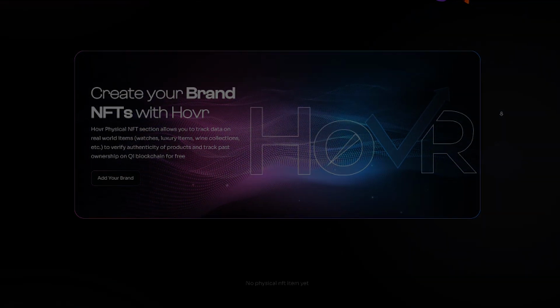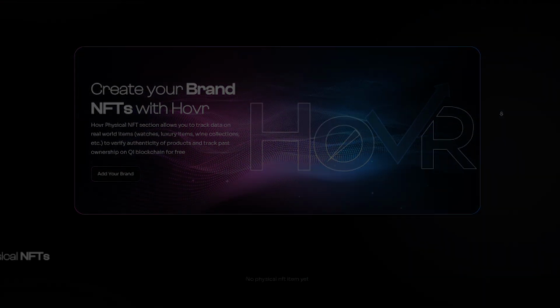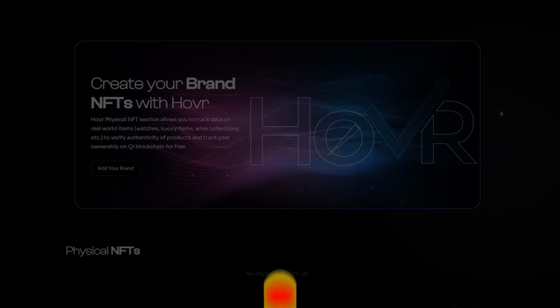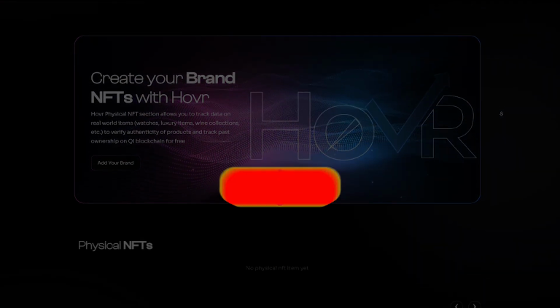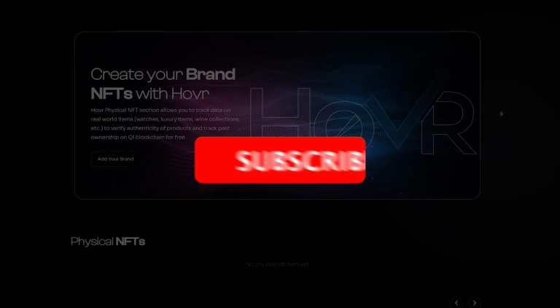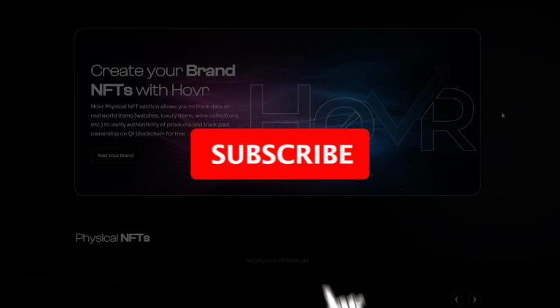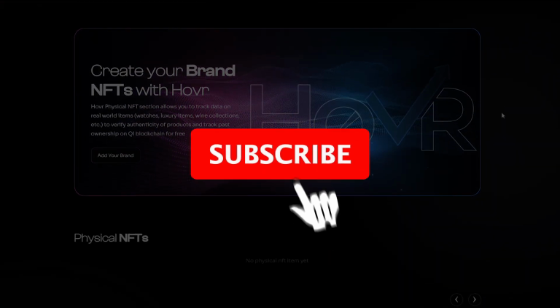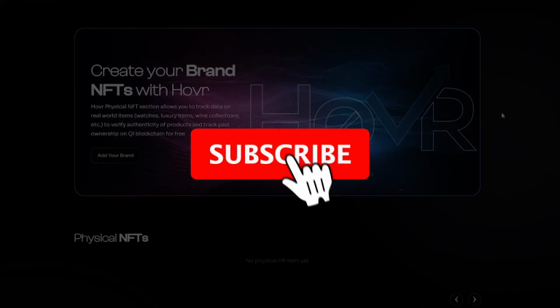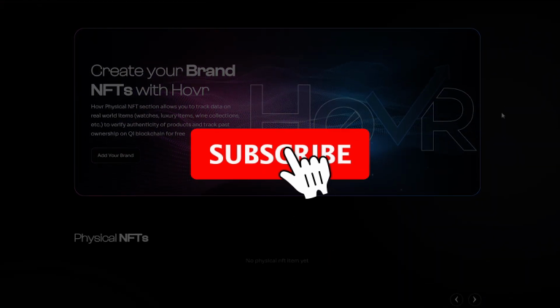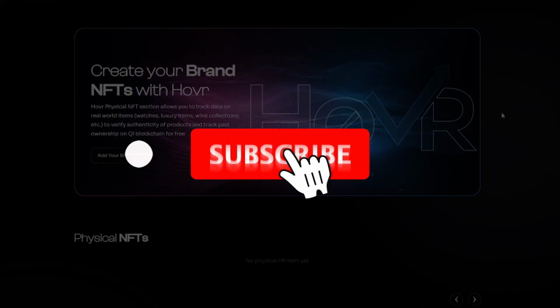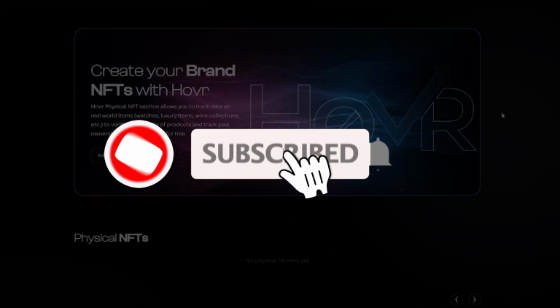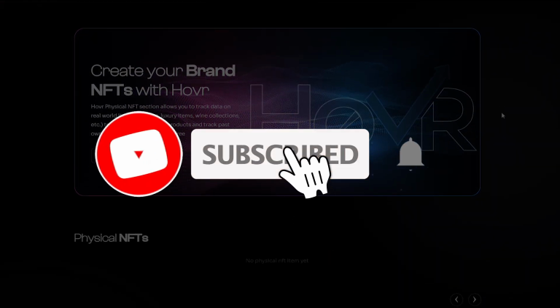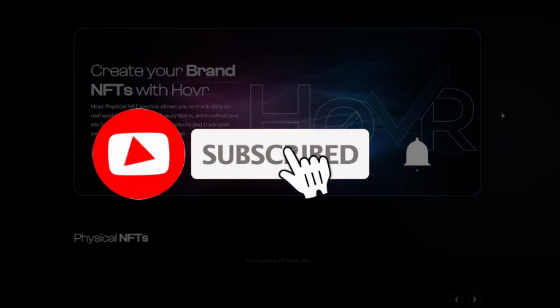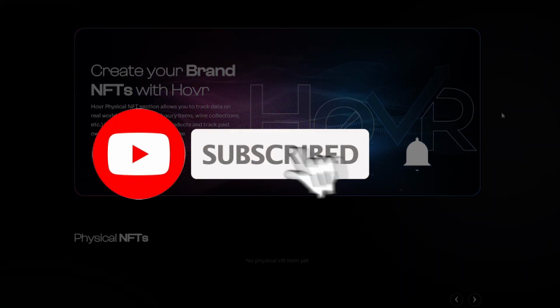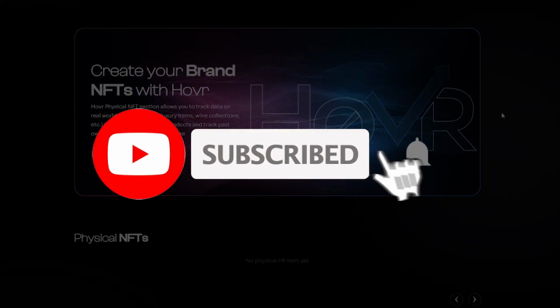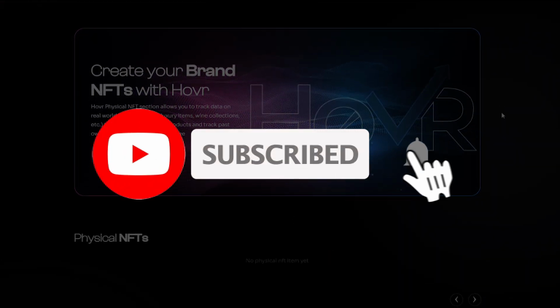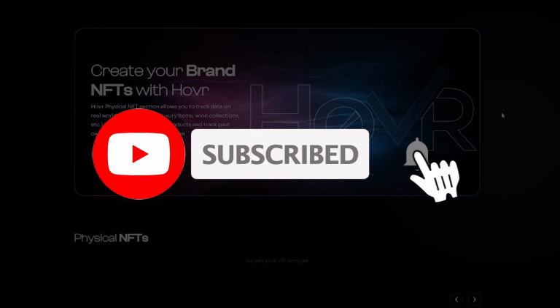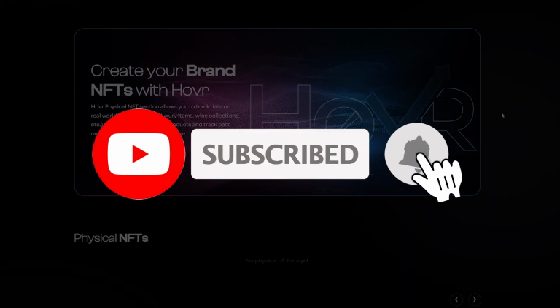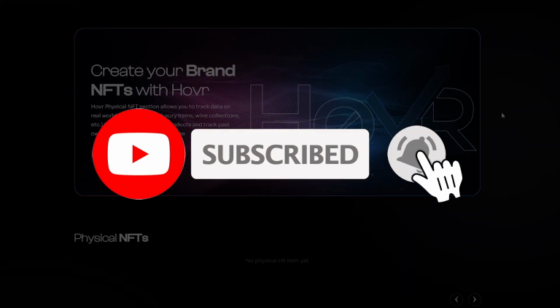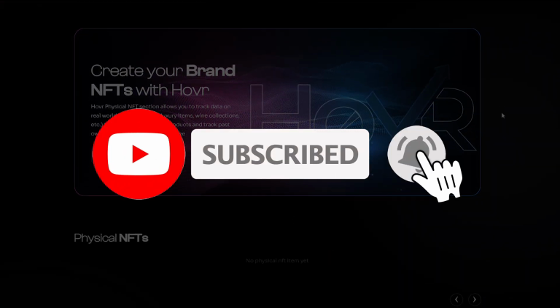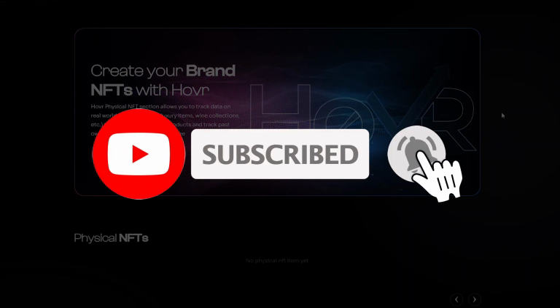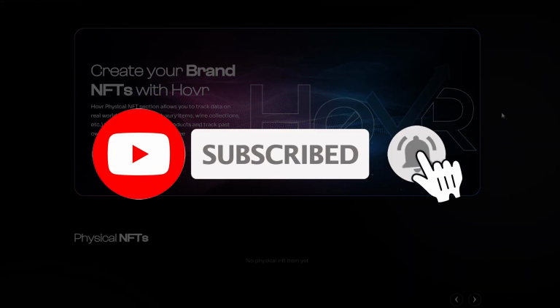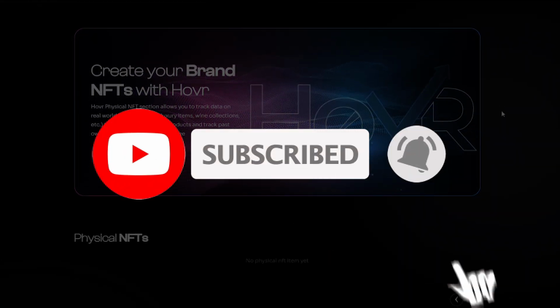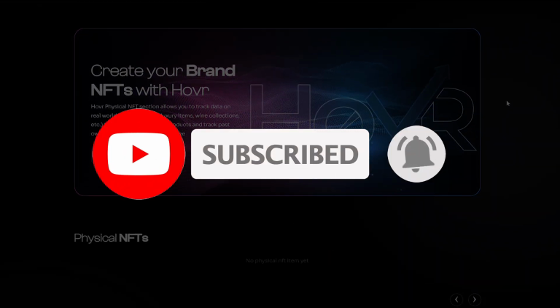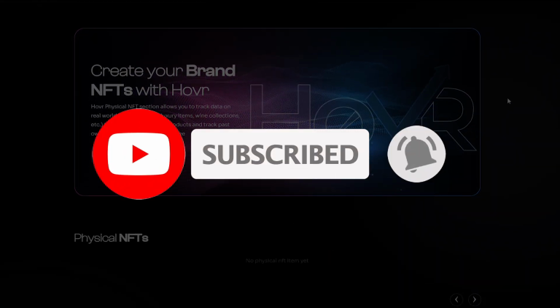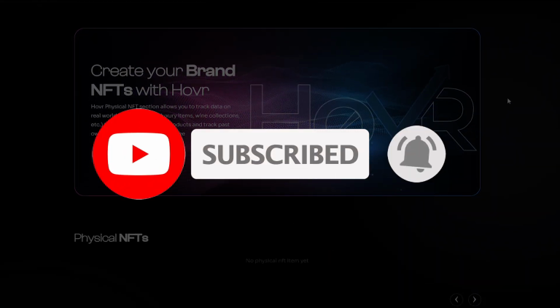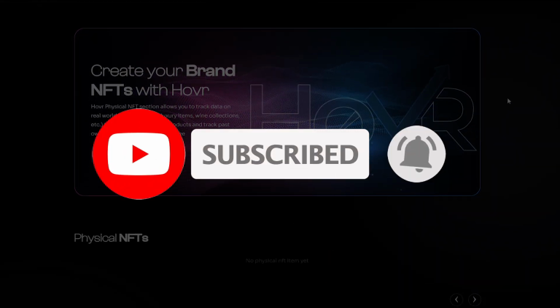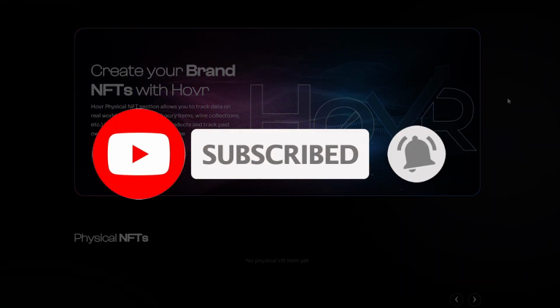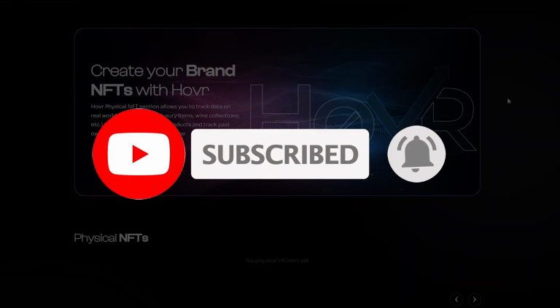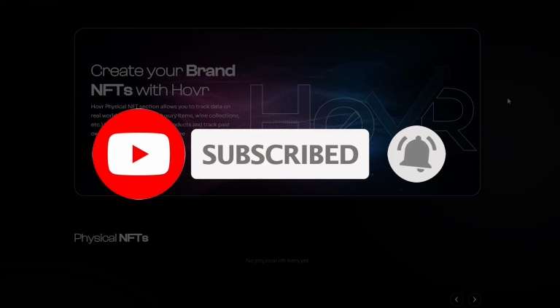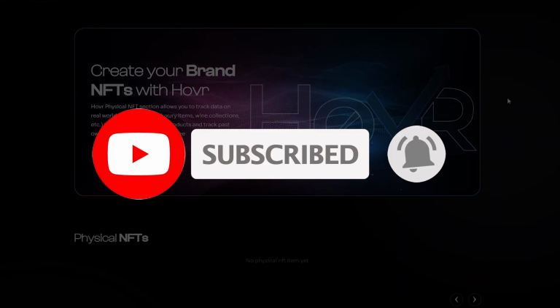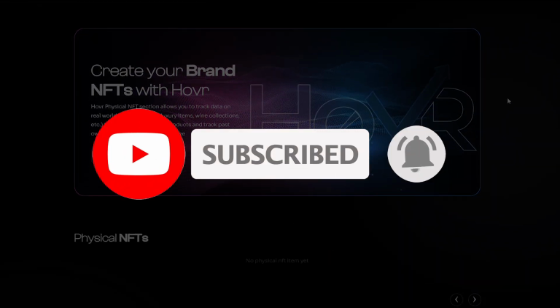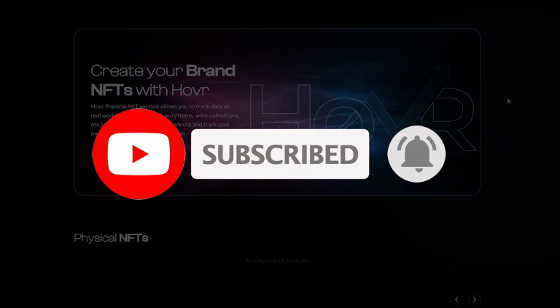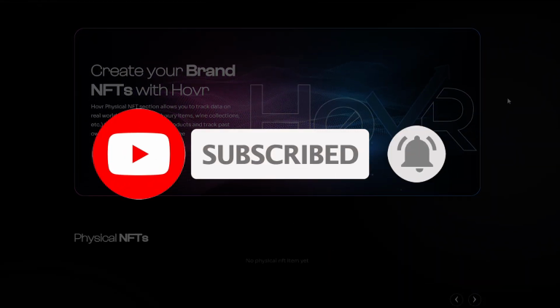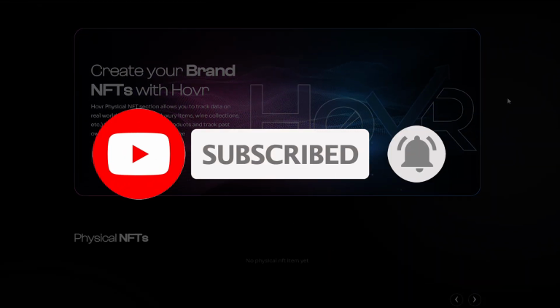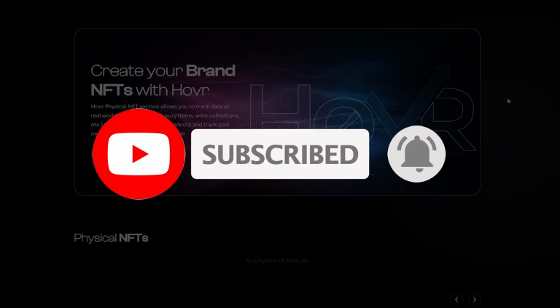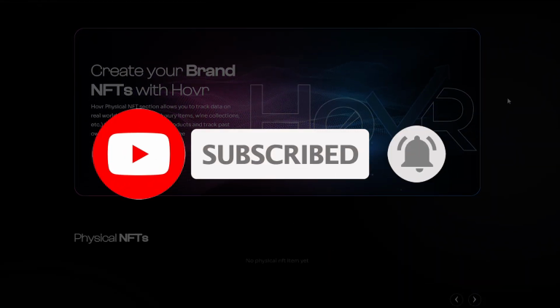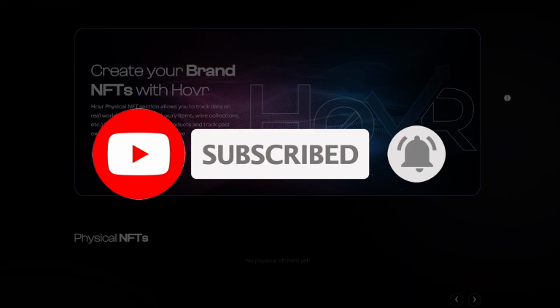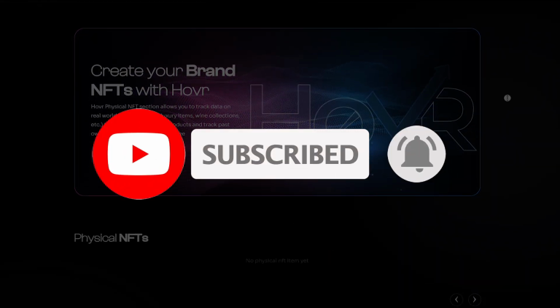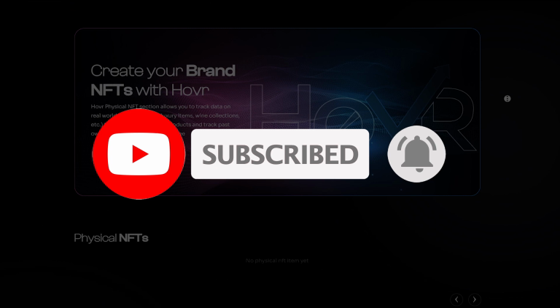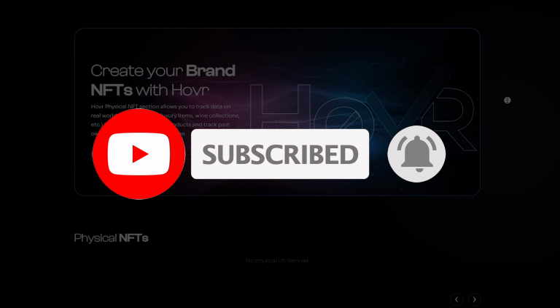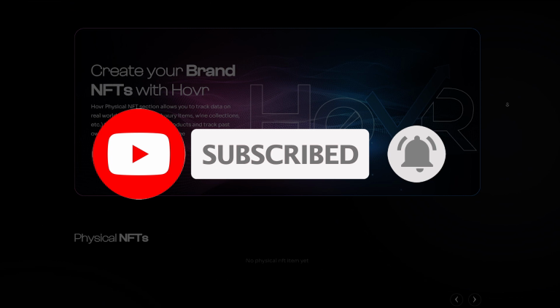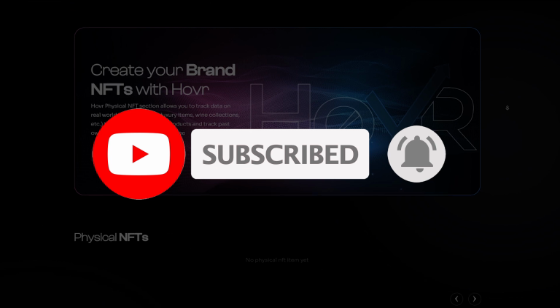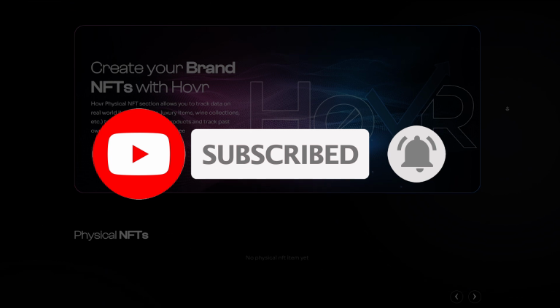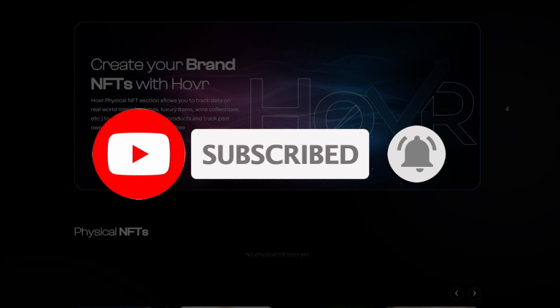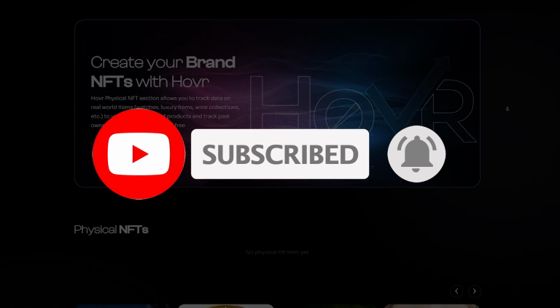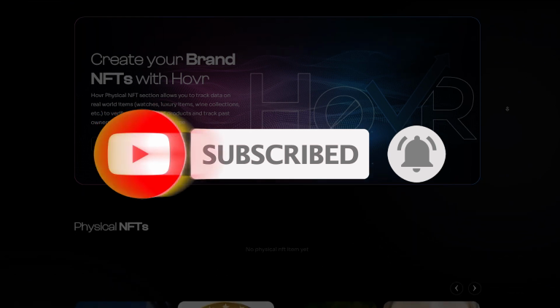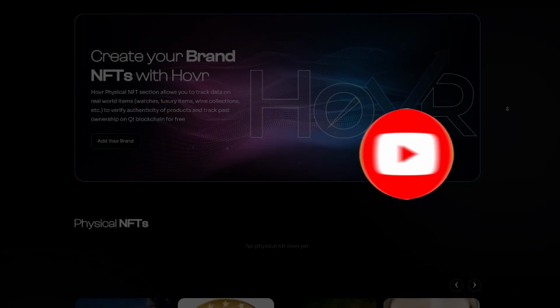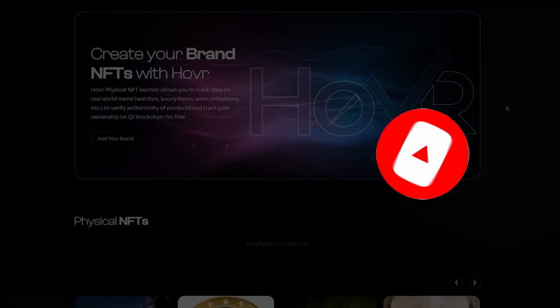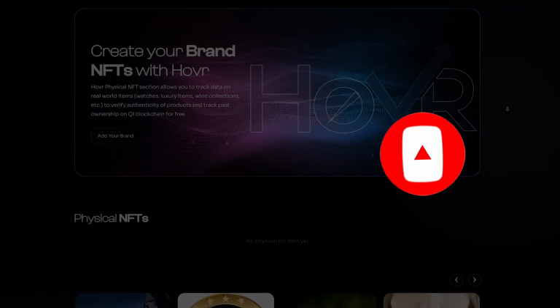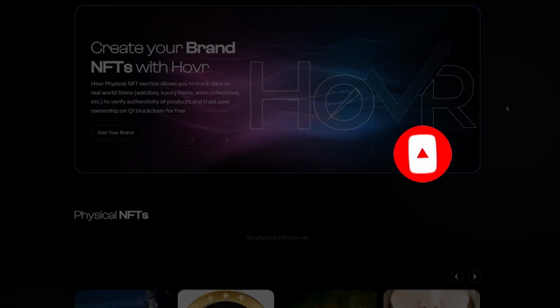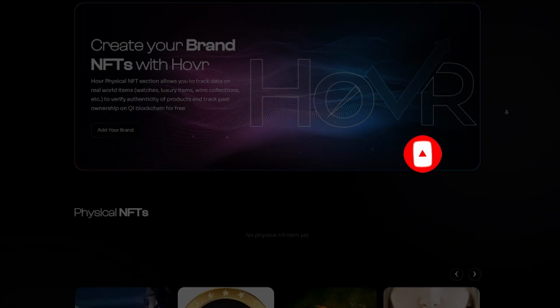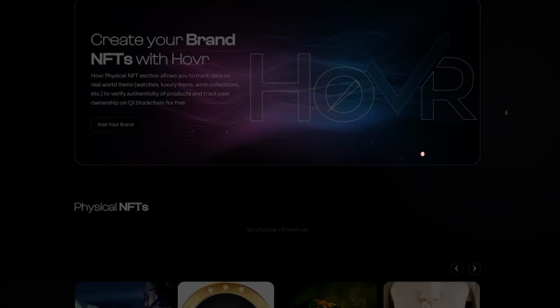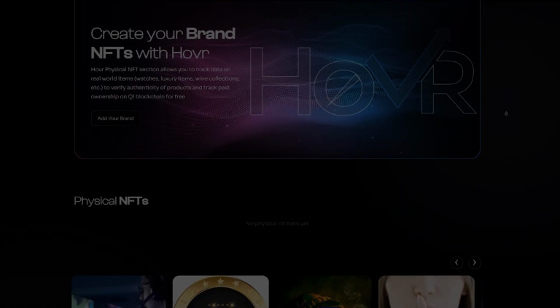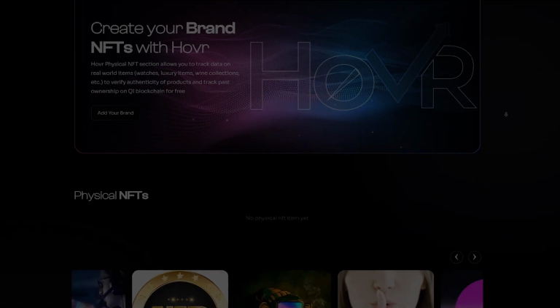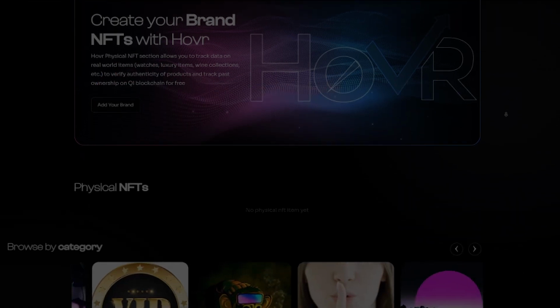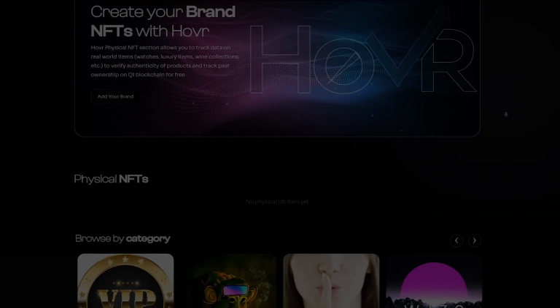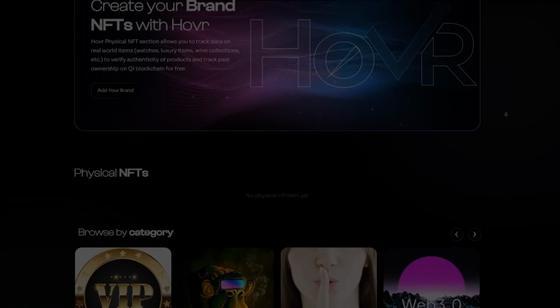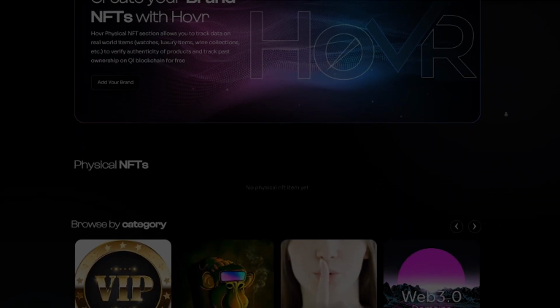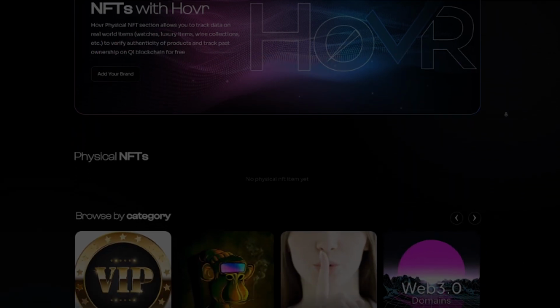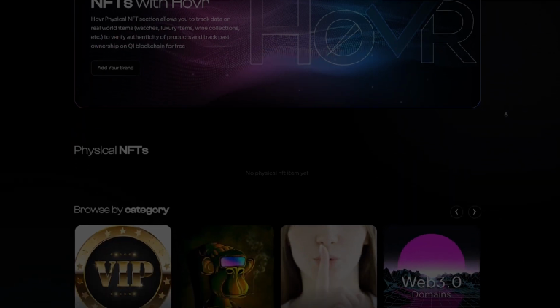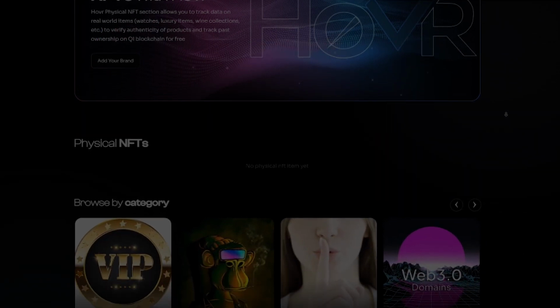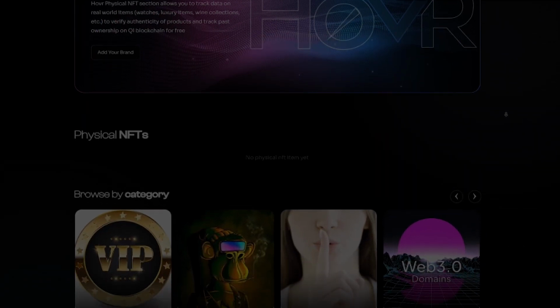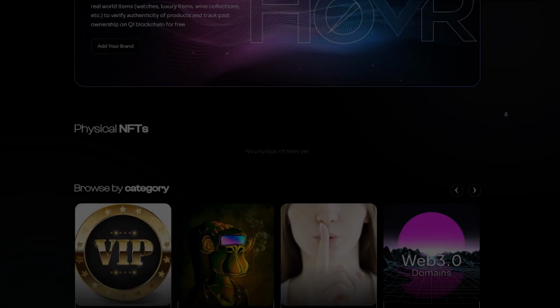Before you start this video, do not forget to subscribe and put a bell so you won't miss new interesting videos.